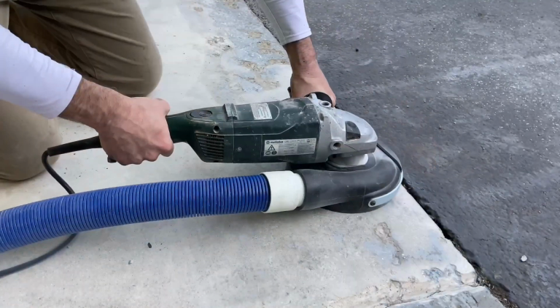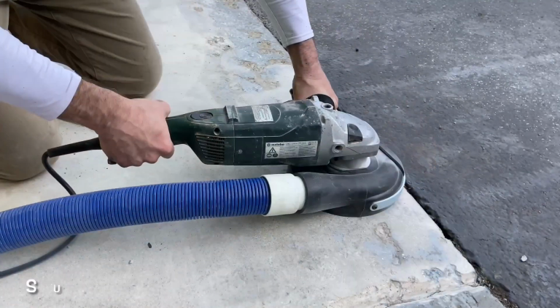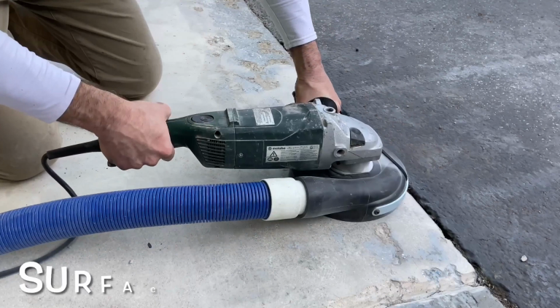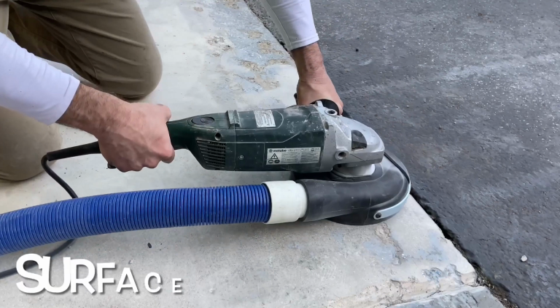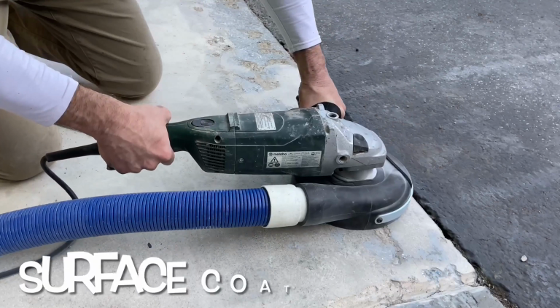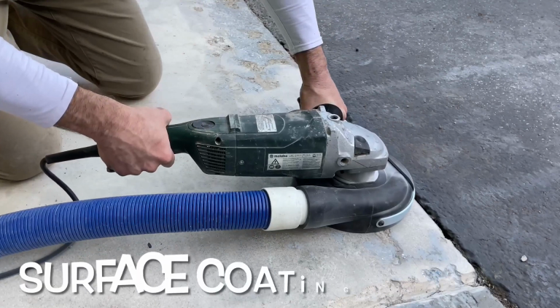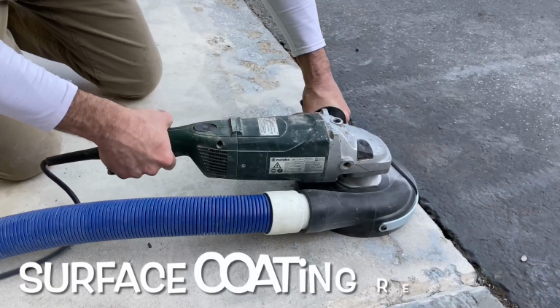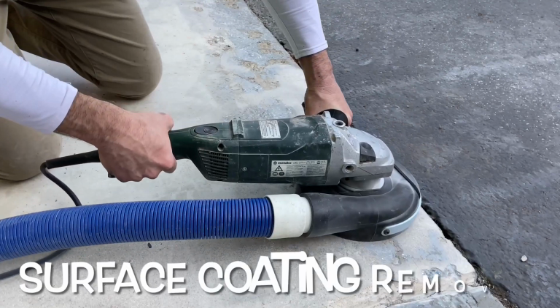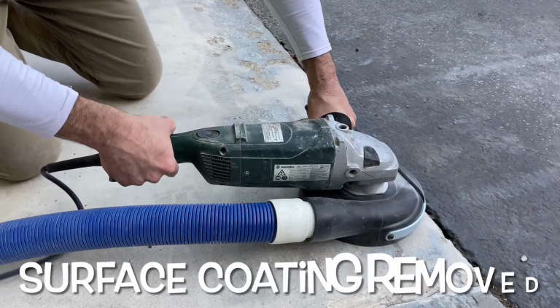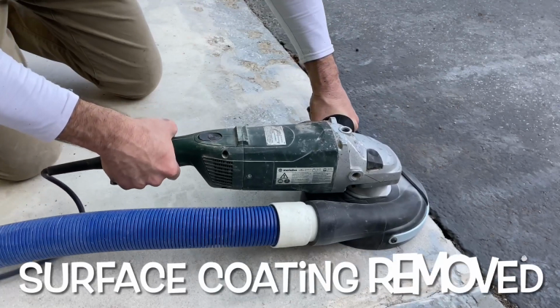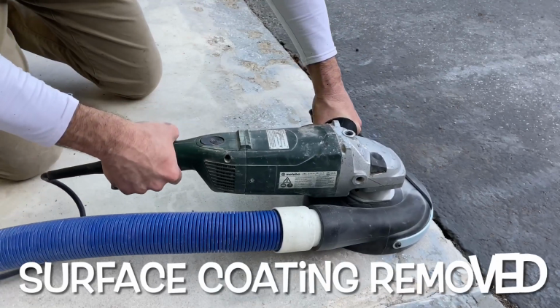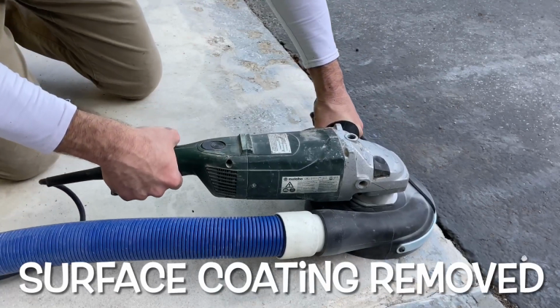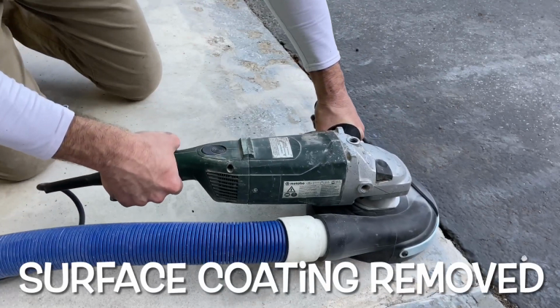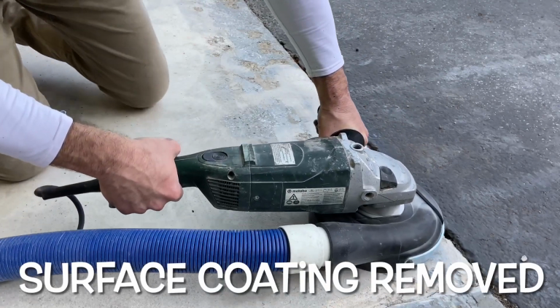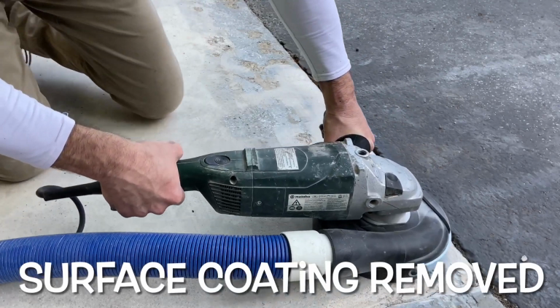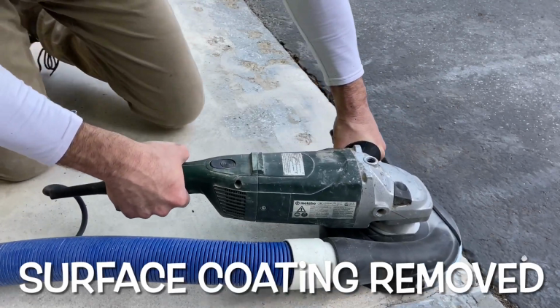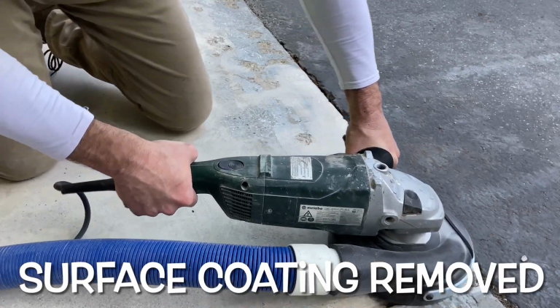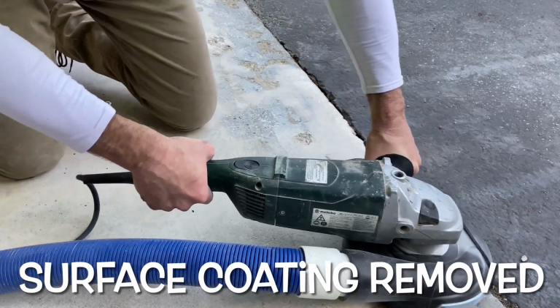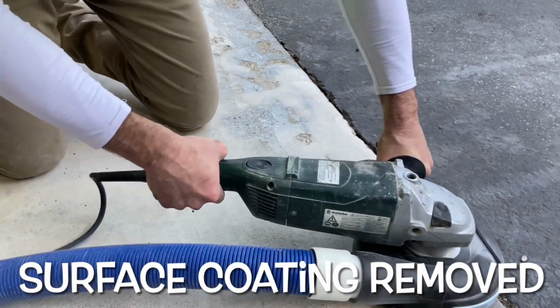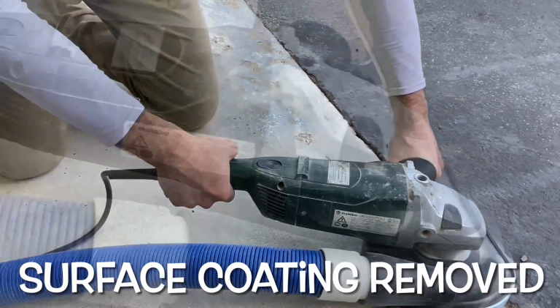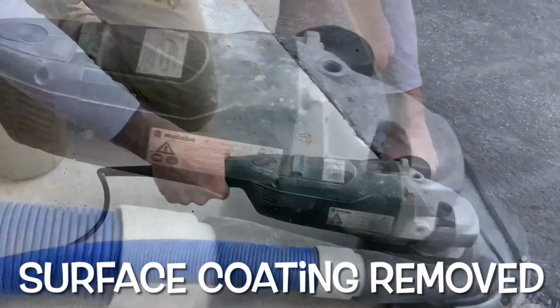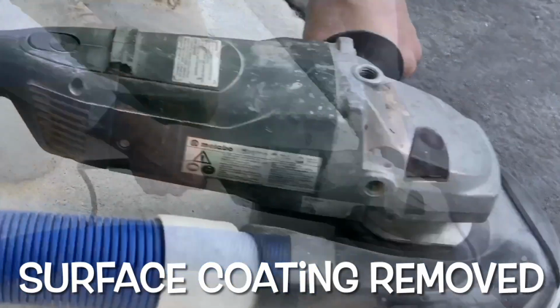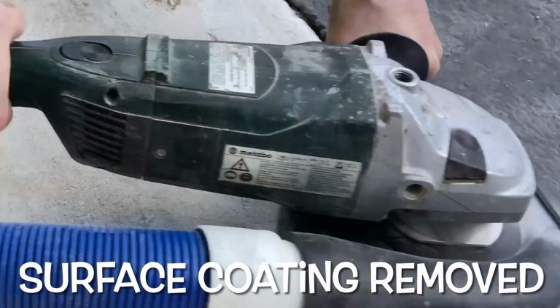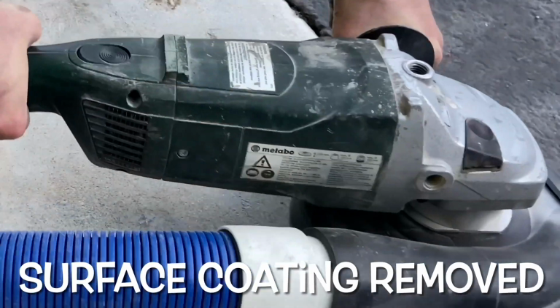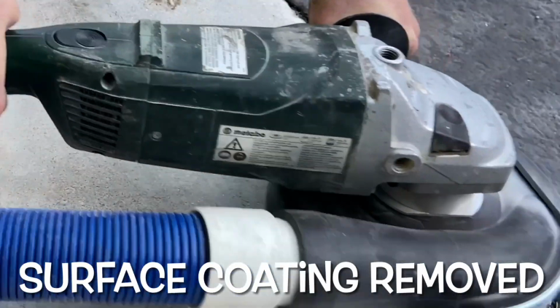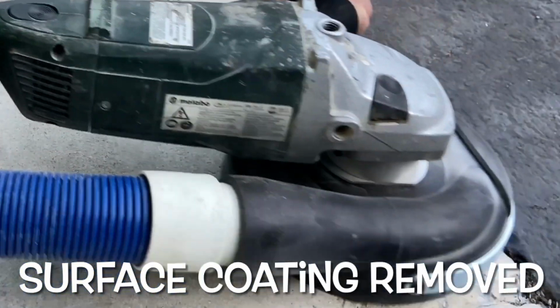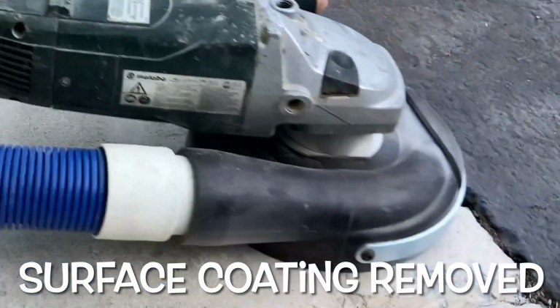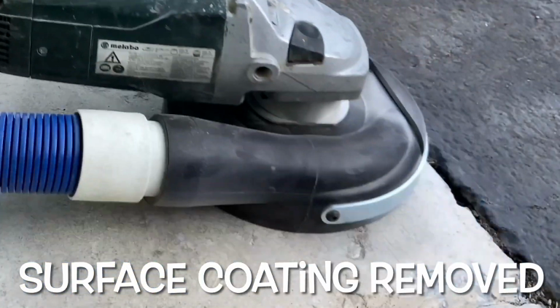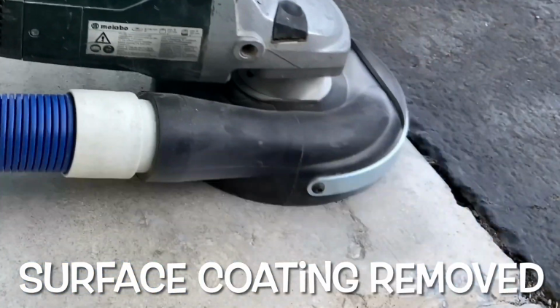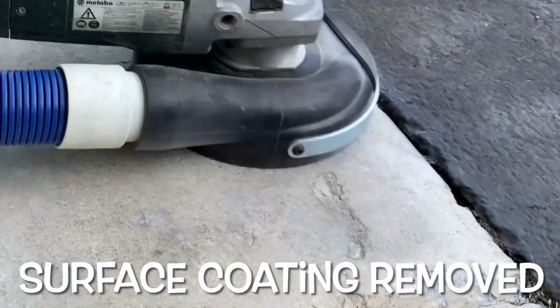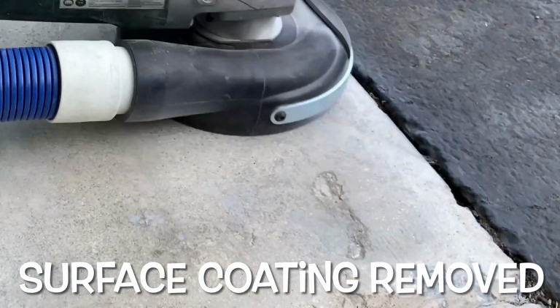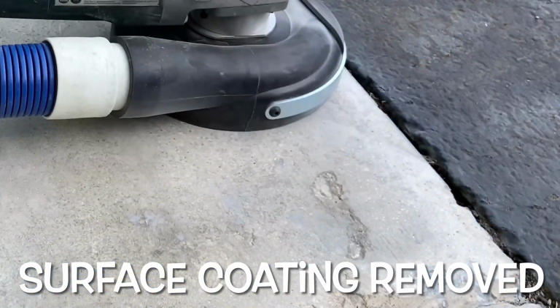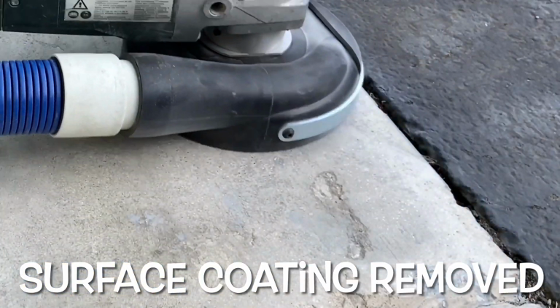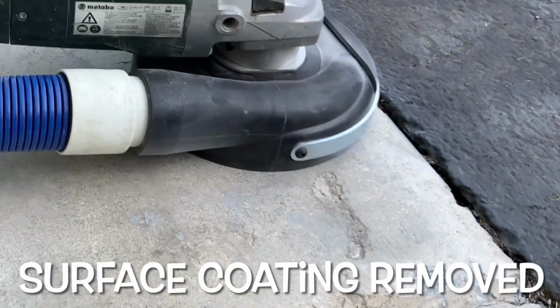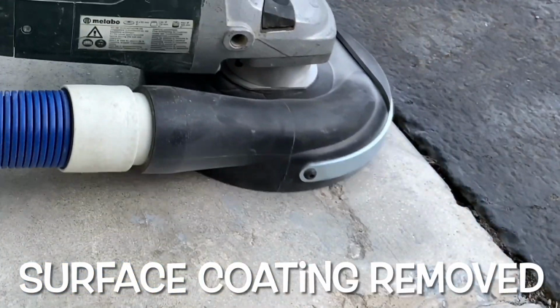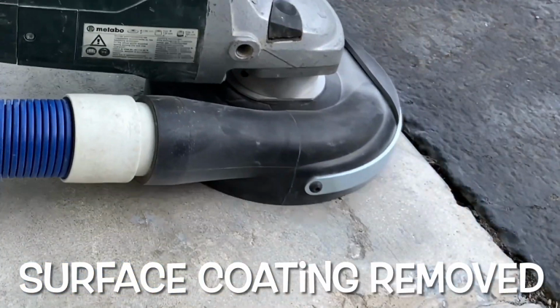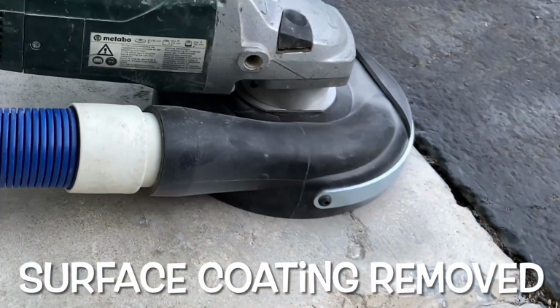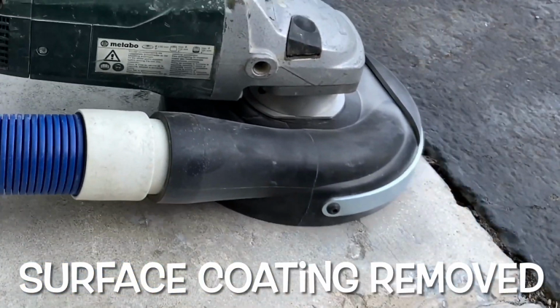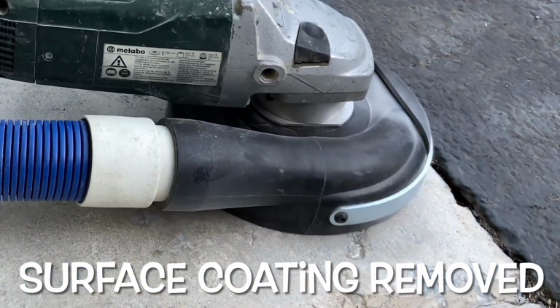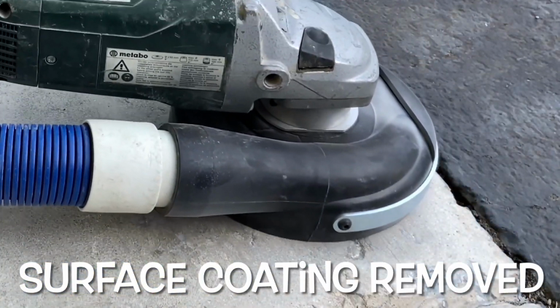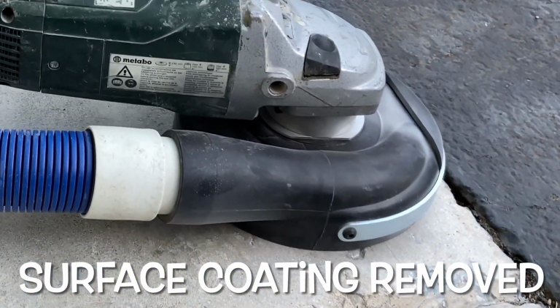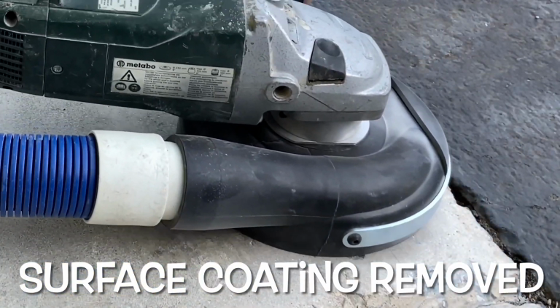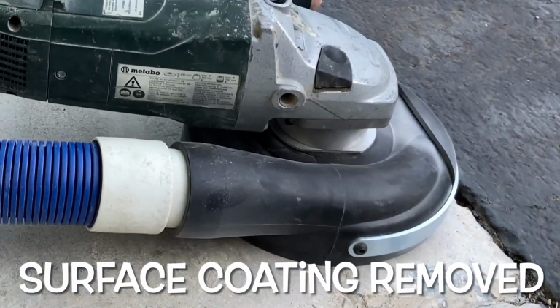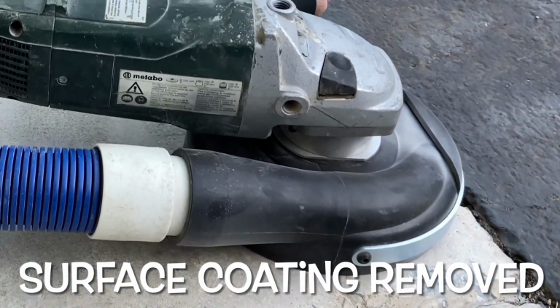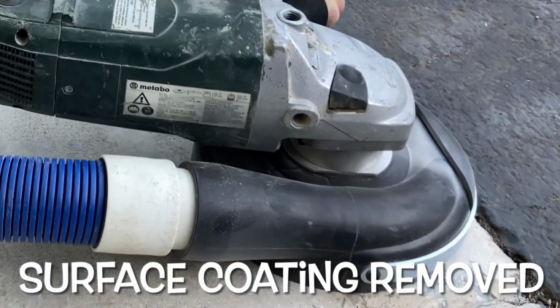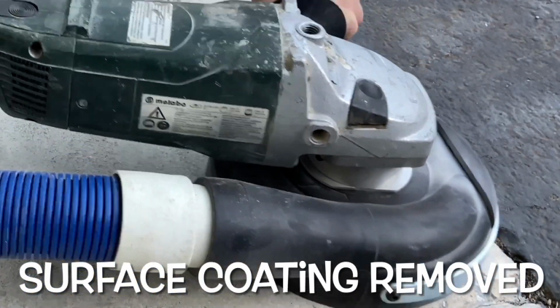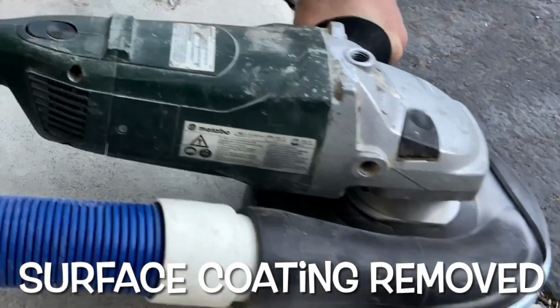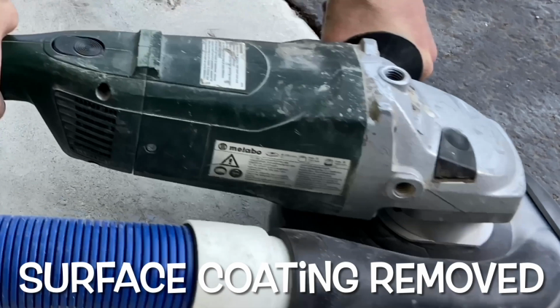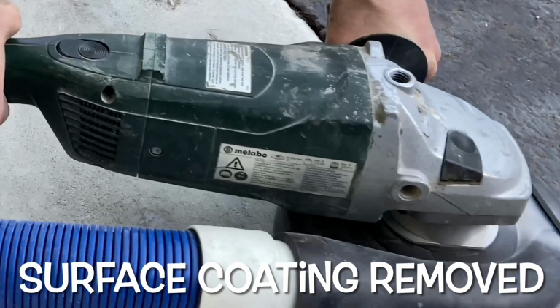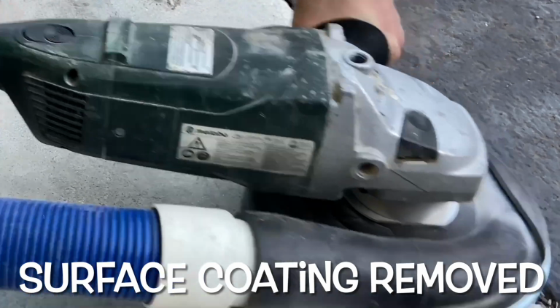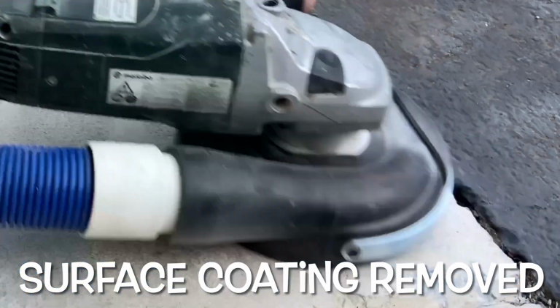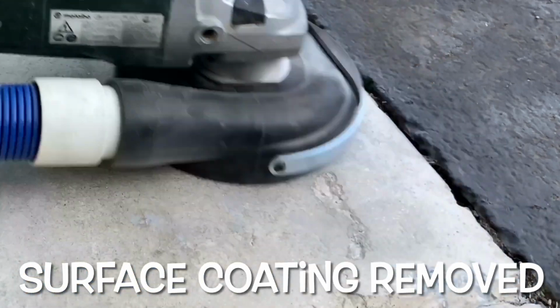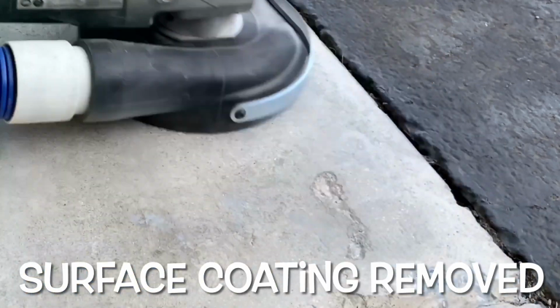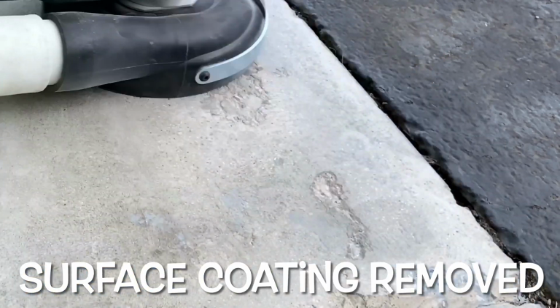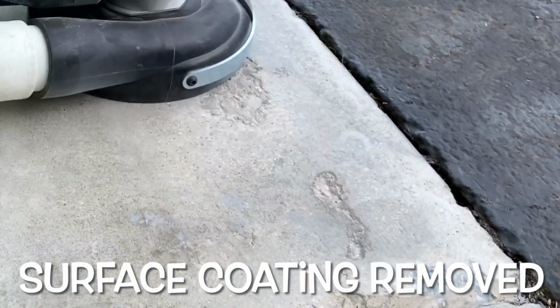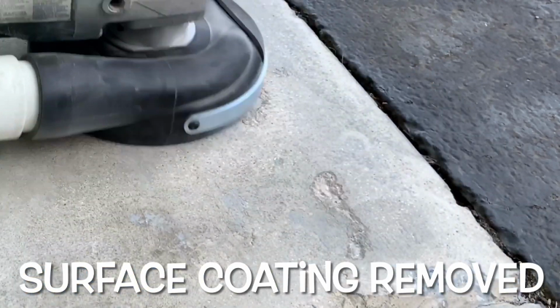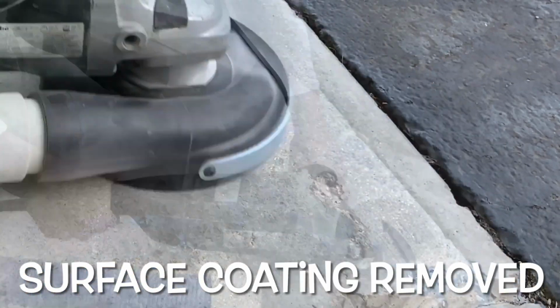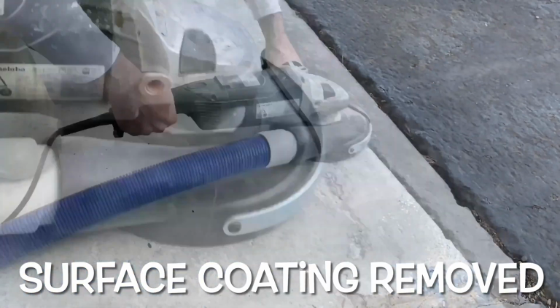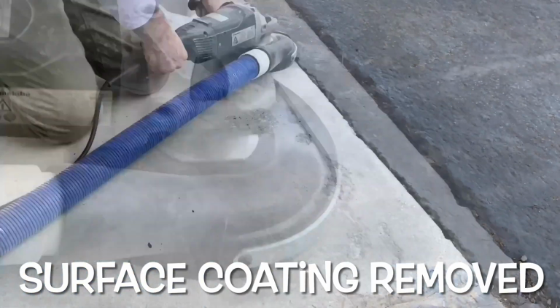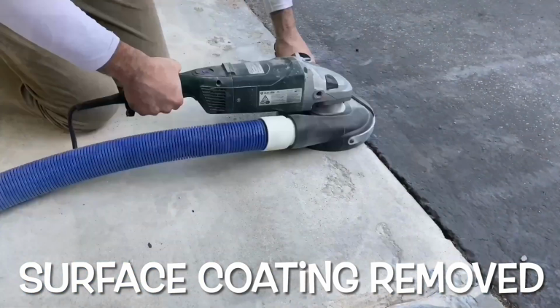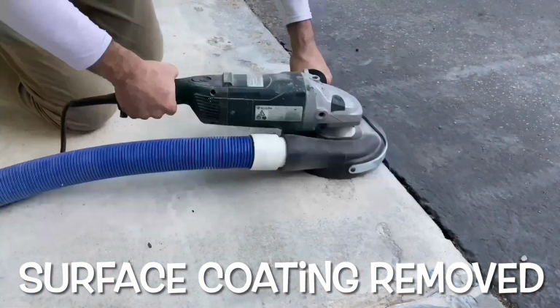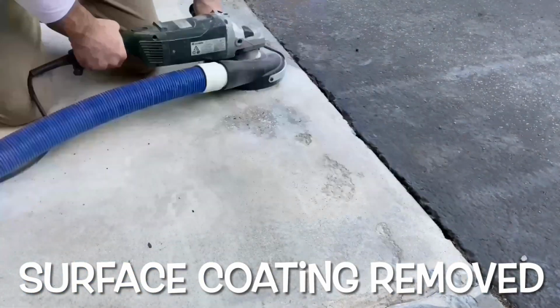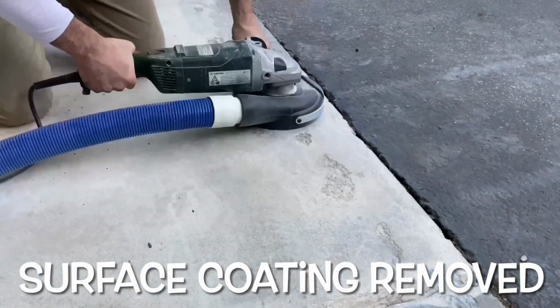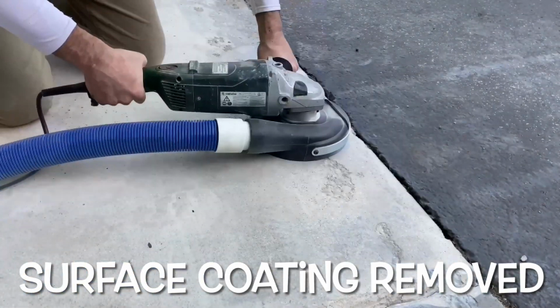It's perfect to level high spots around joints and saw cuts, as well as repairing pinholes, bird baths, and other structural imperfections.